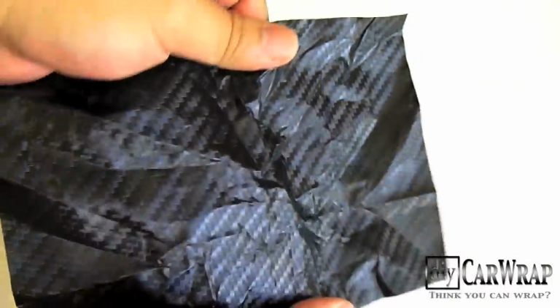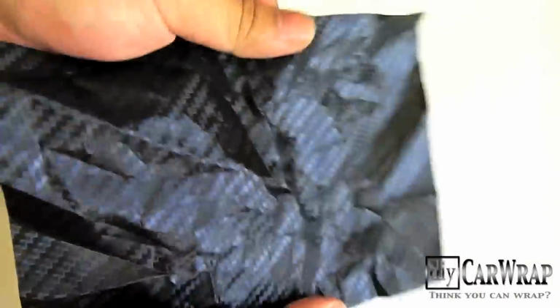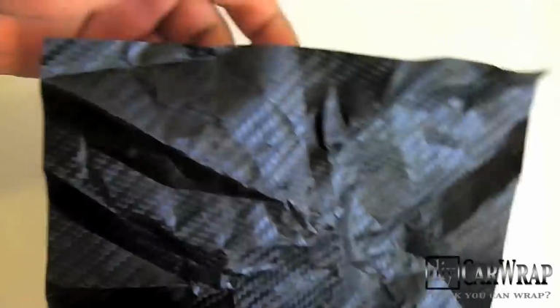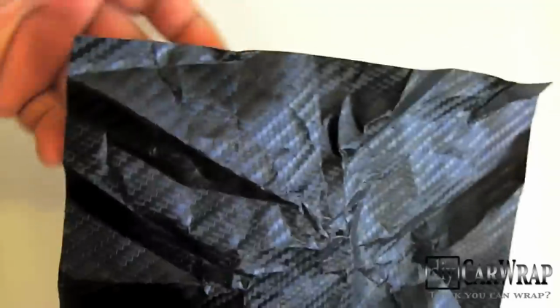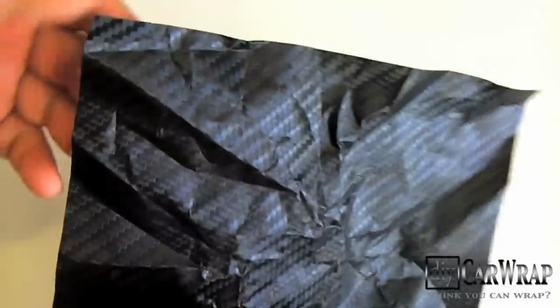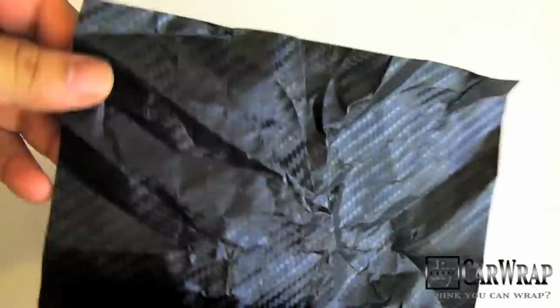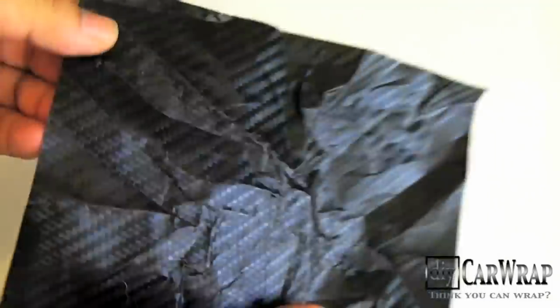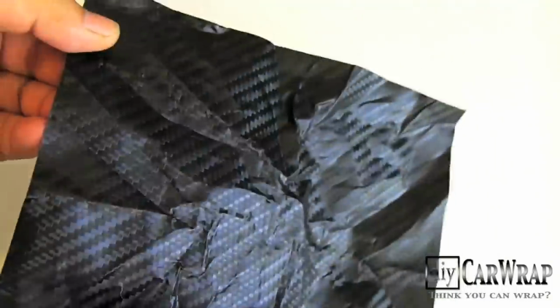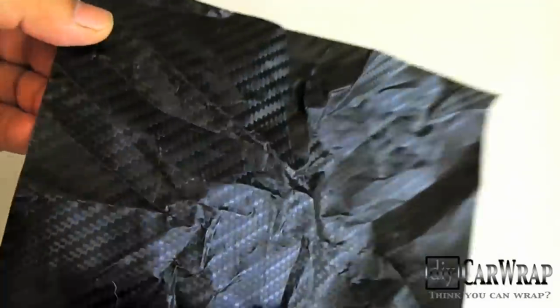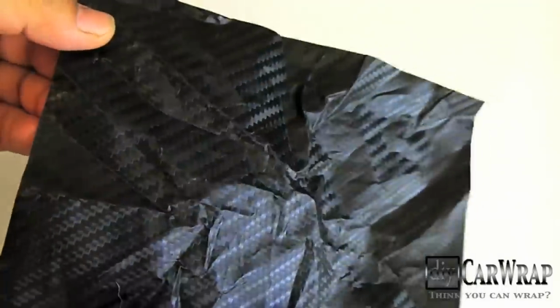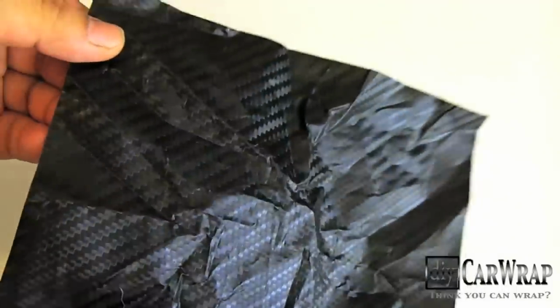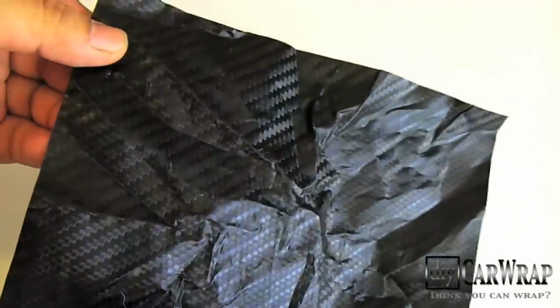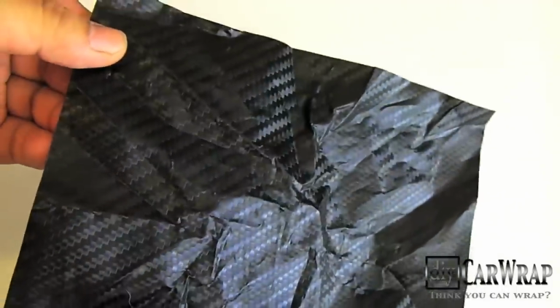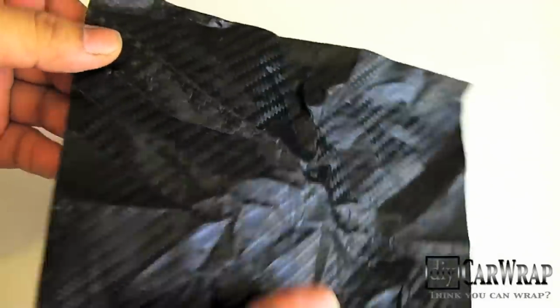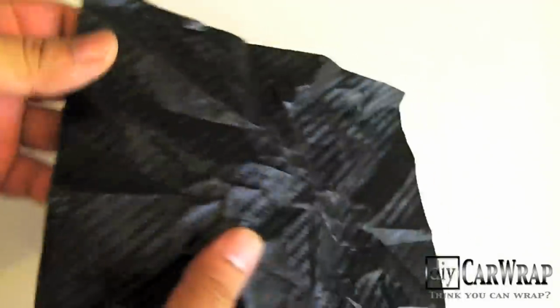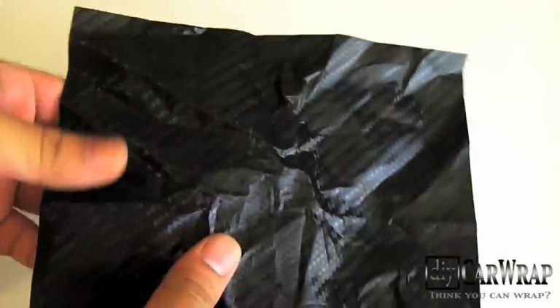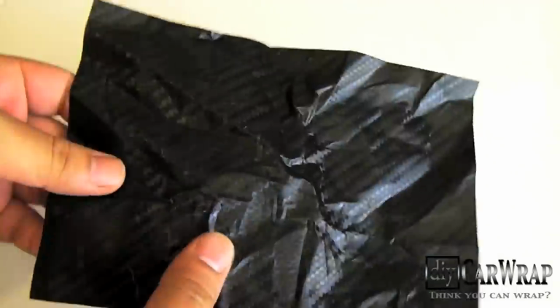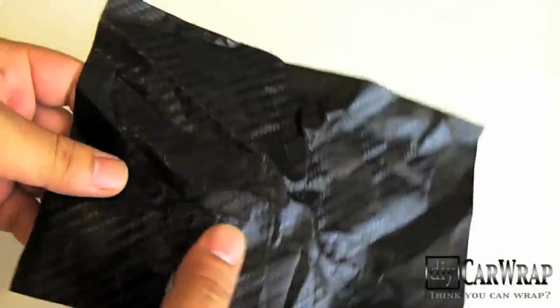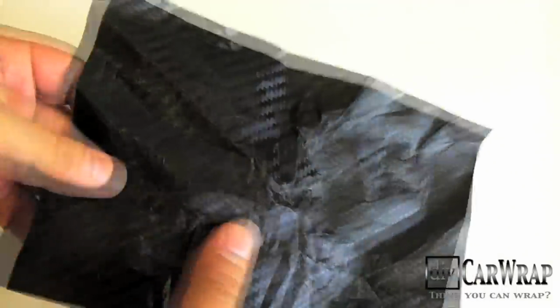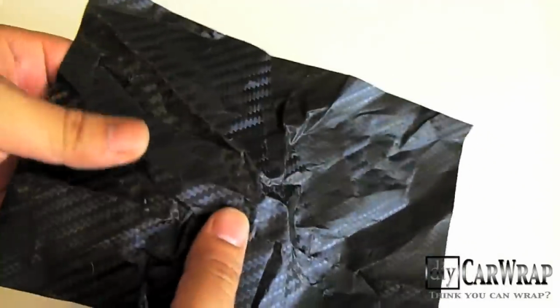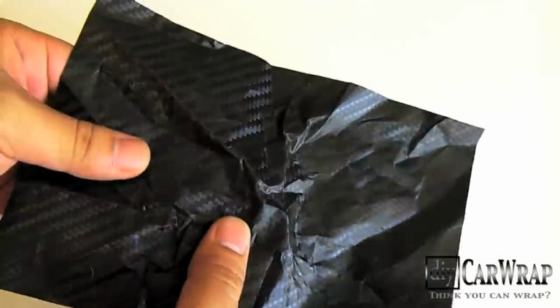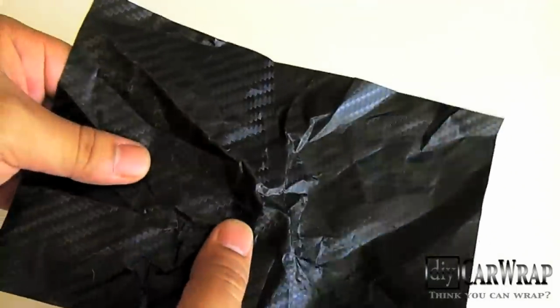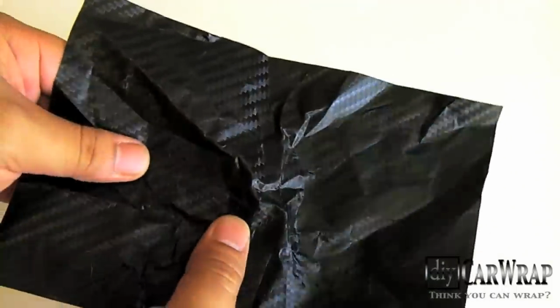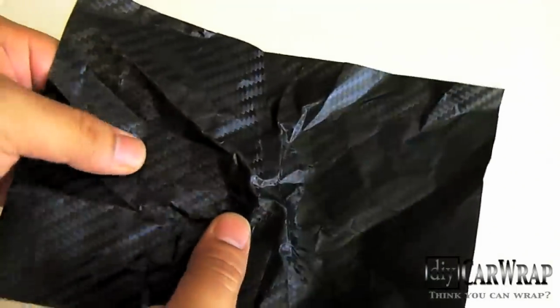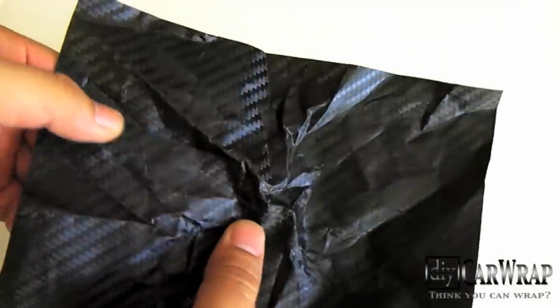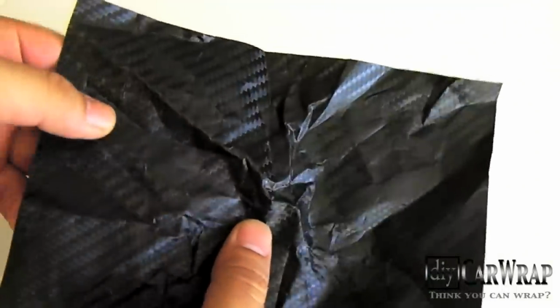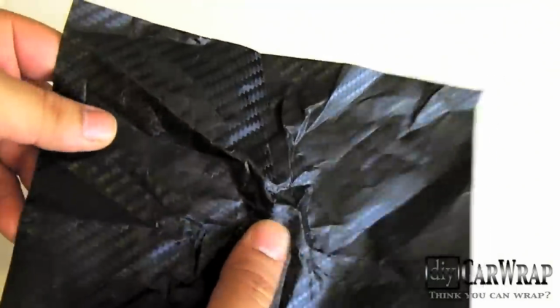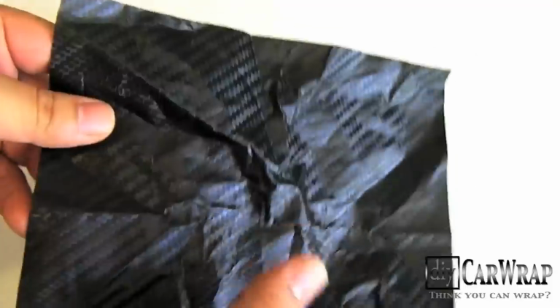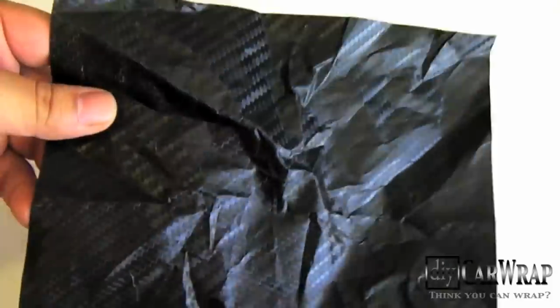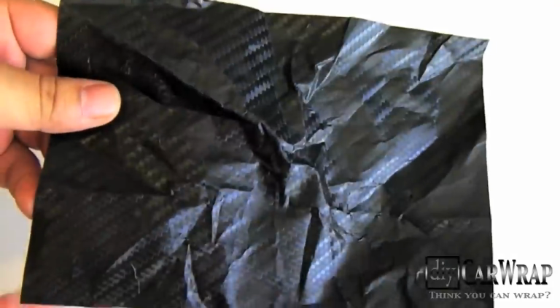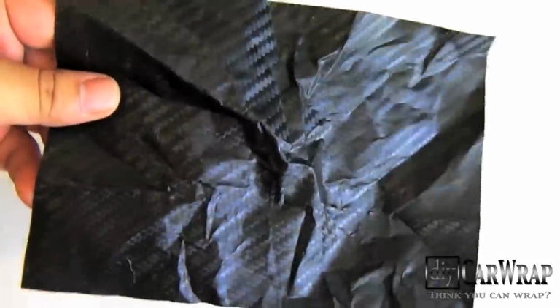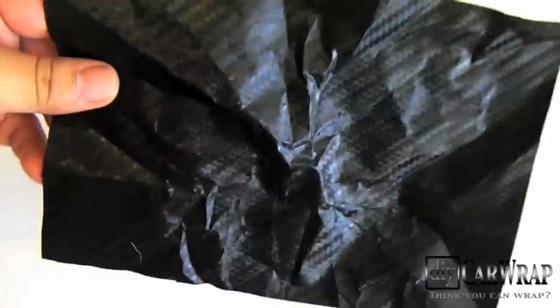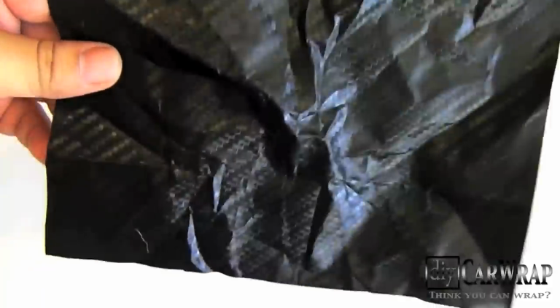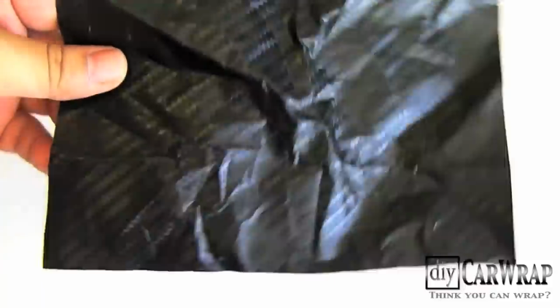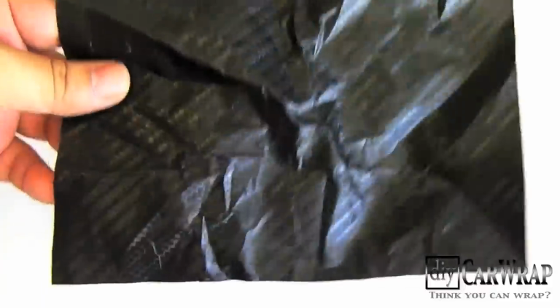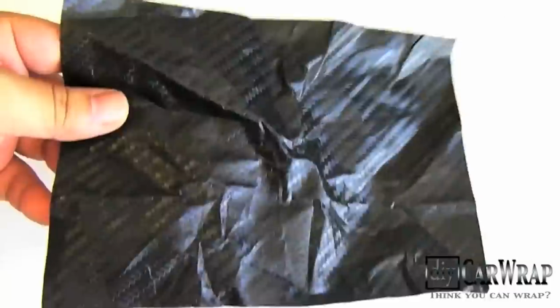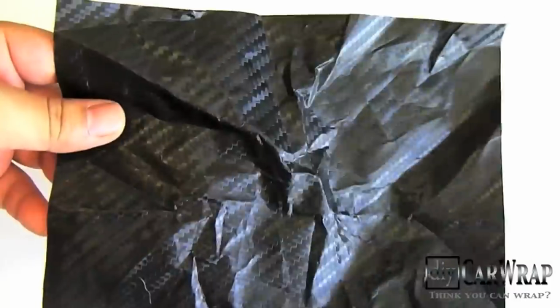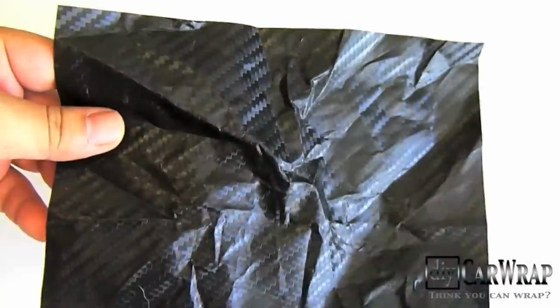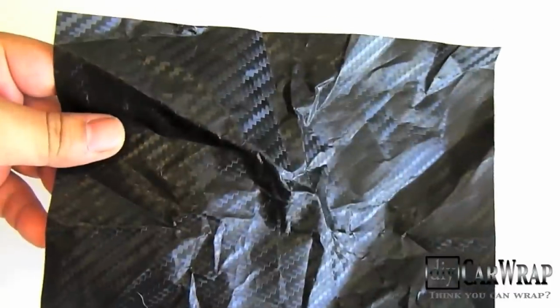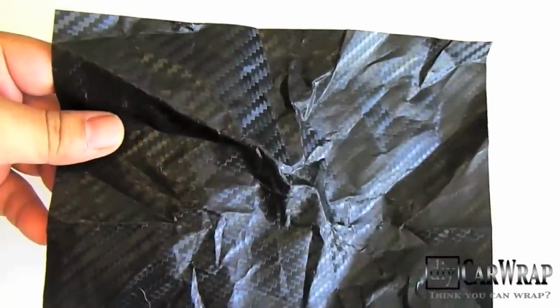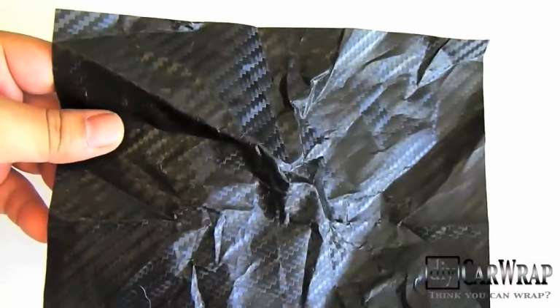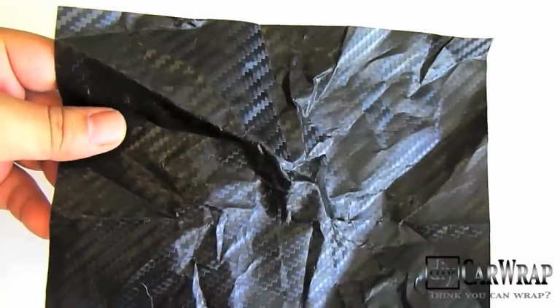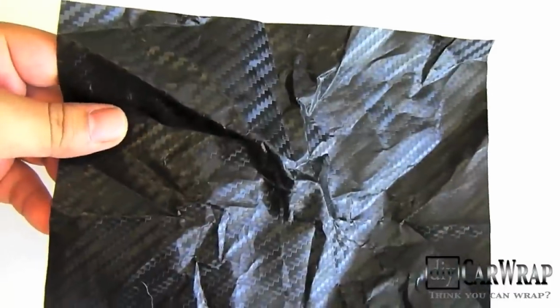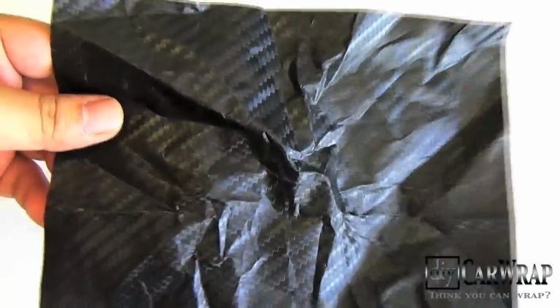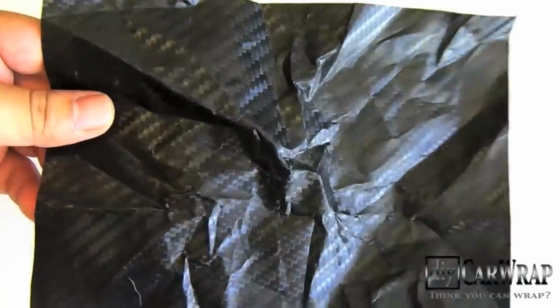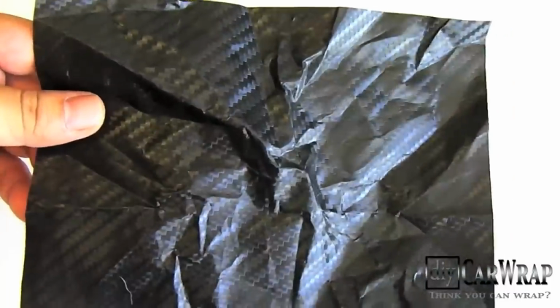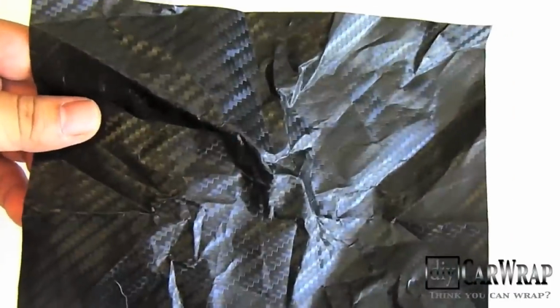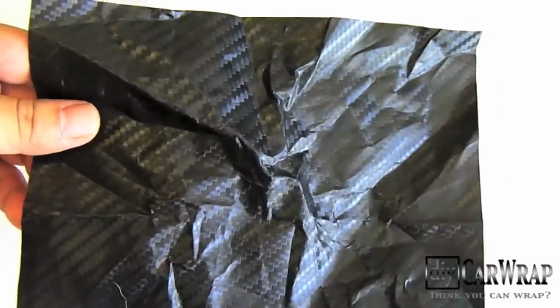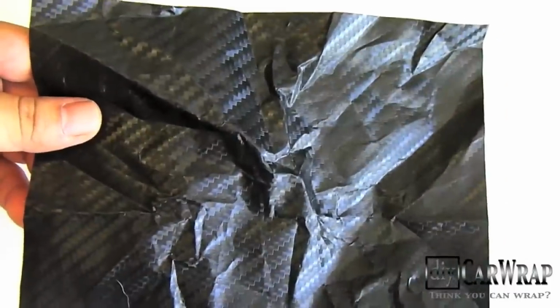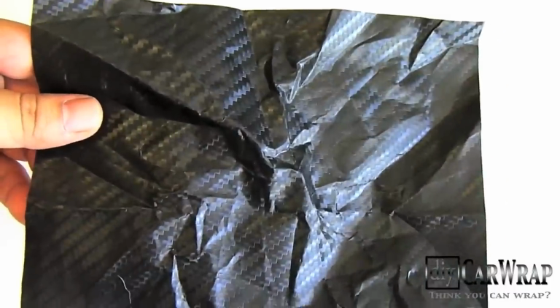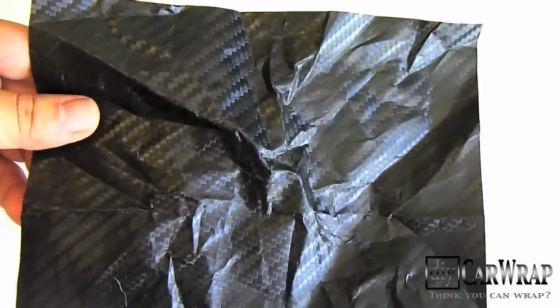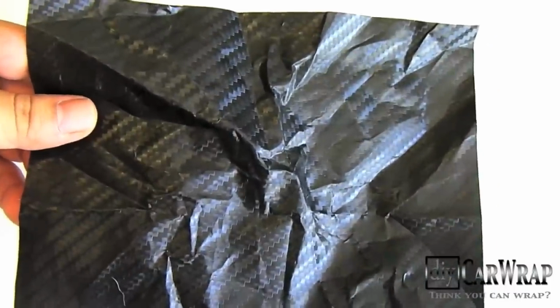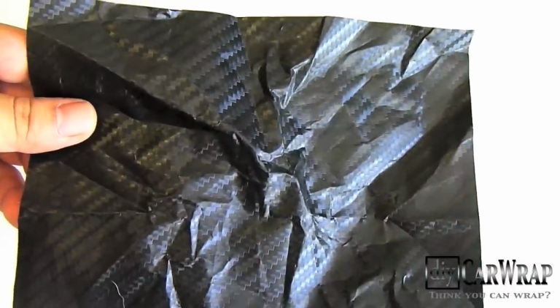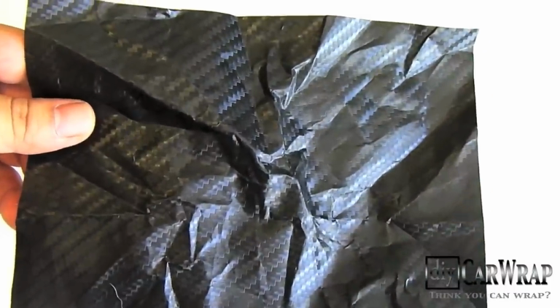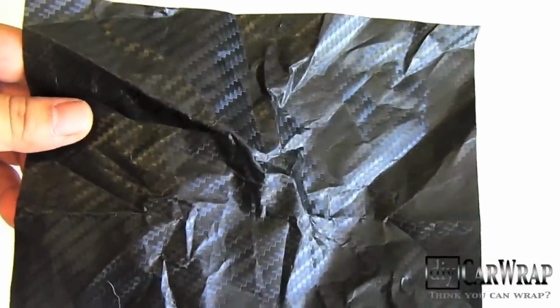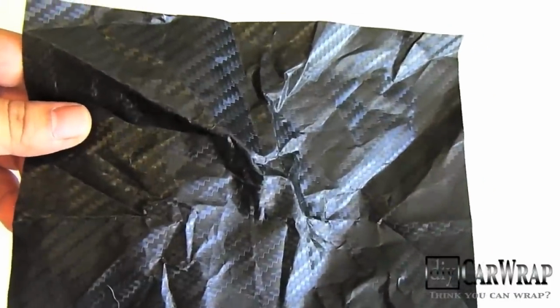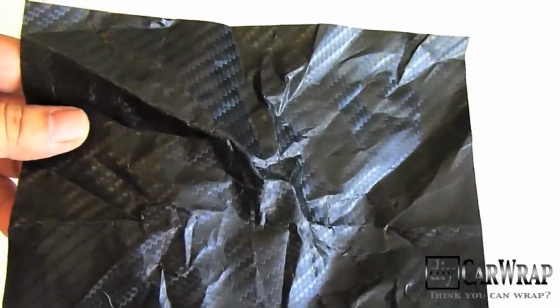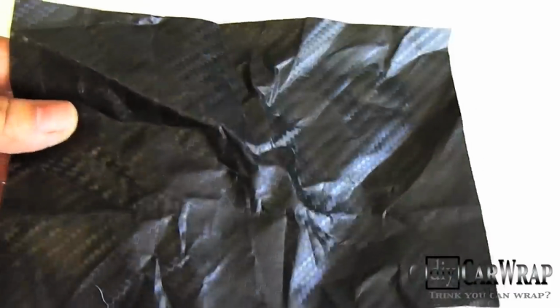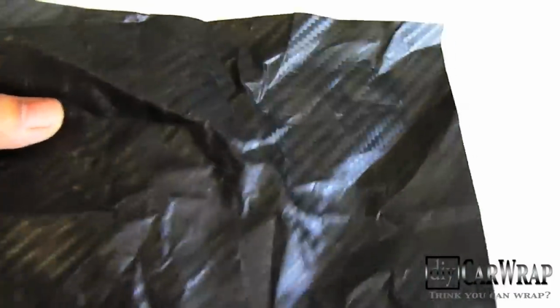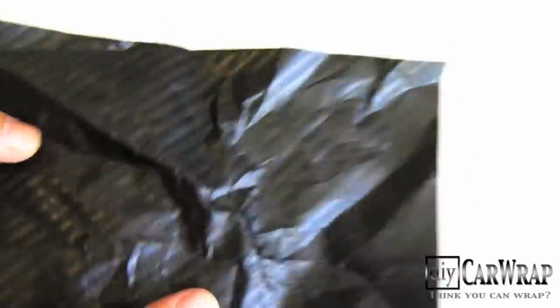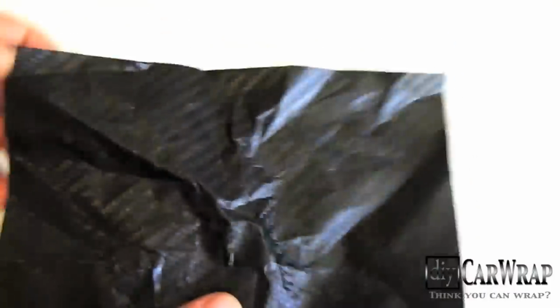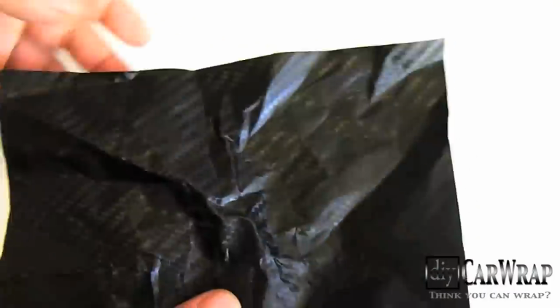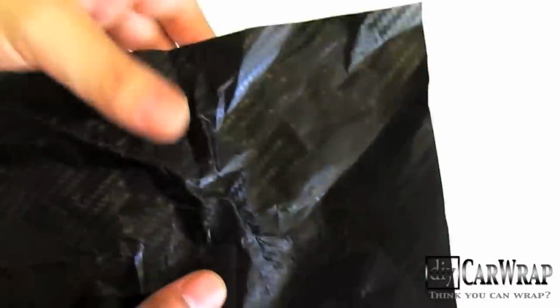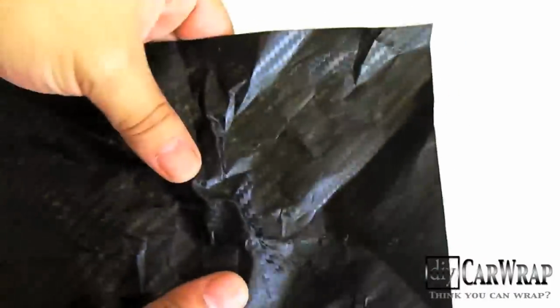But I just want to show you that even an extreme amount of wrinkles like this can be fixed. Some people might say you've got to throw this piece away, but don't — because it's very easy to fix.